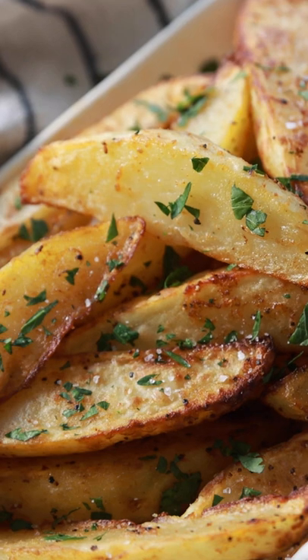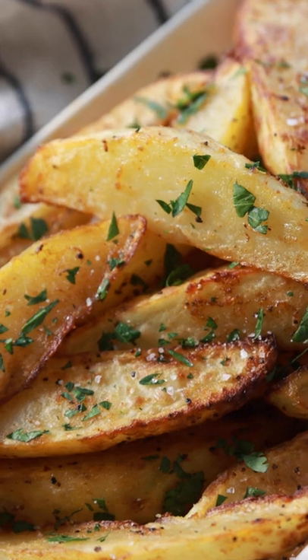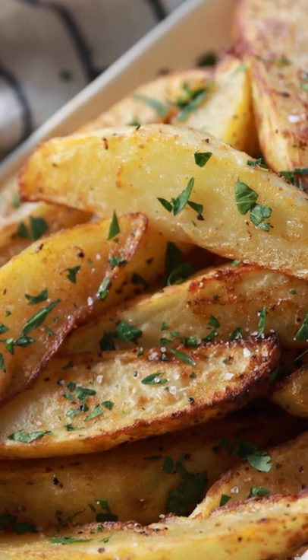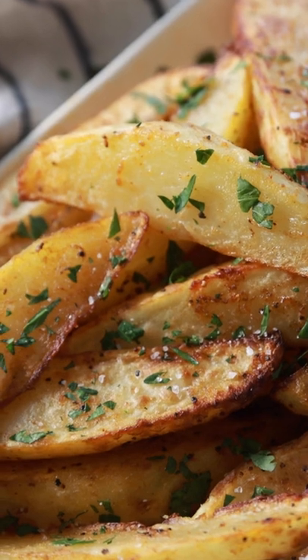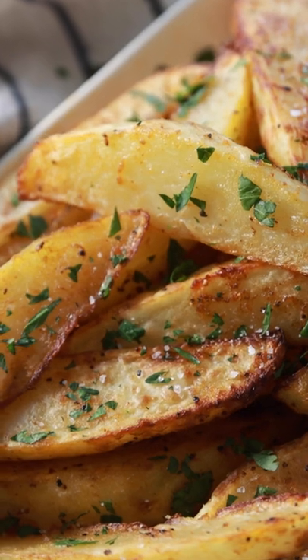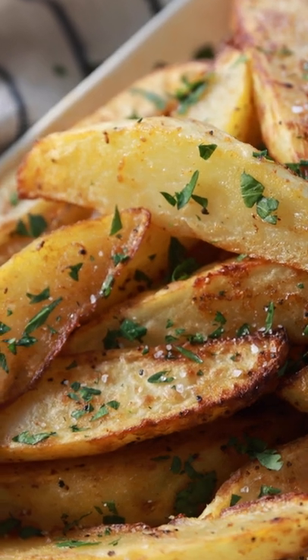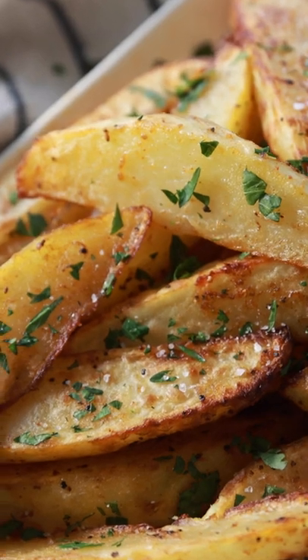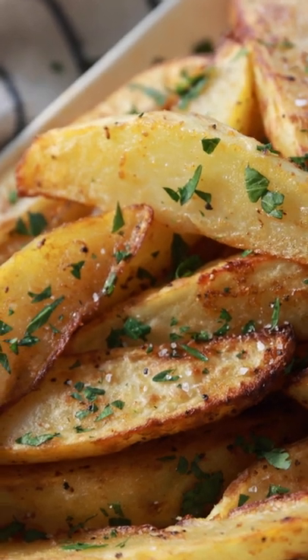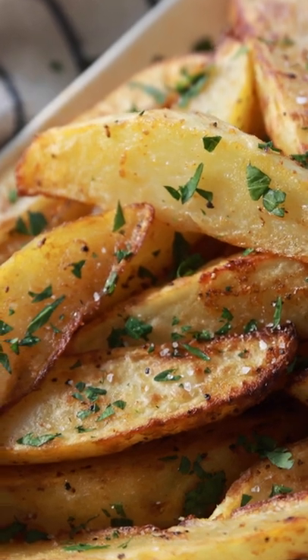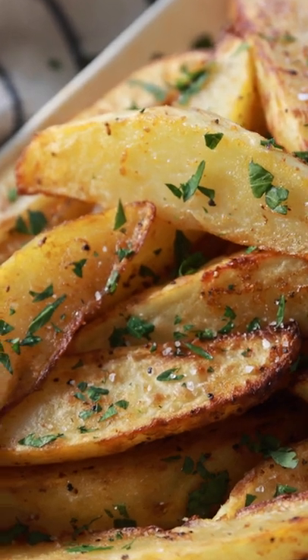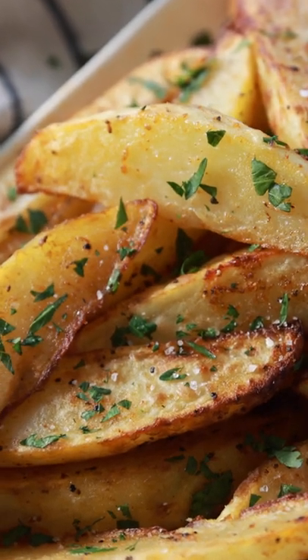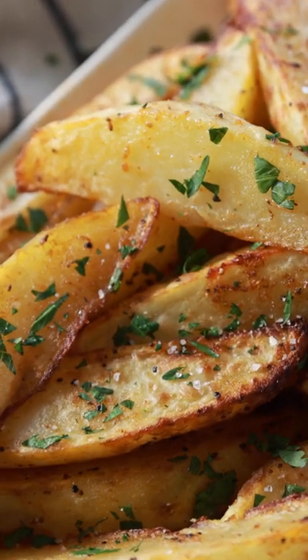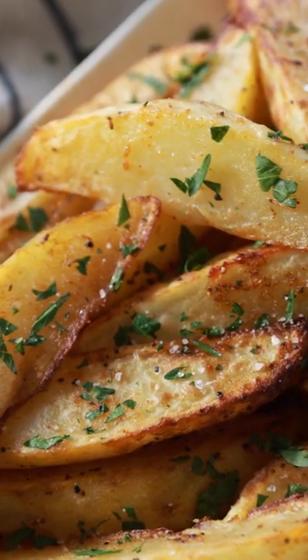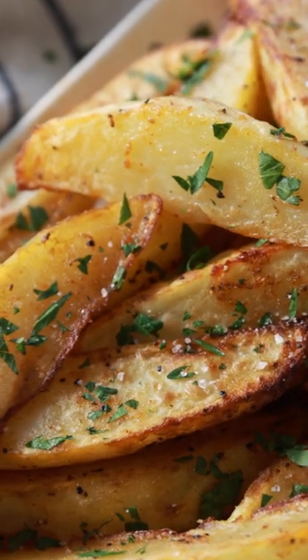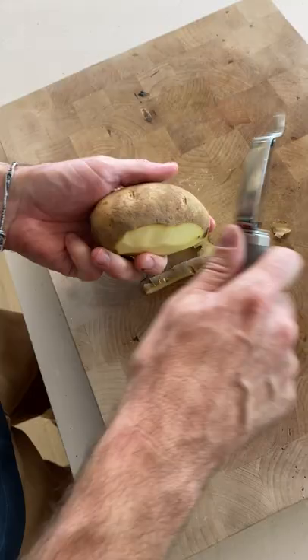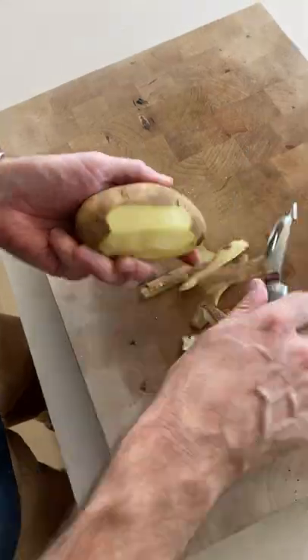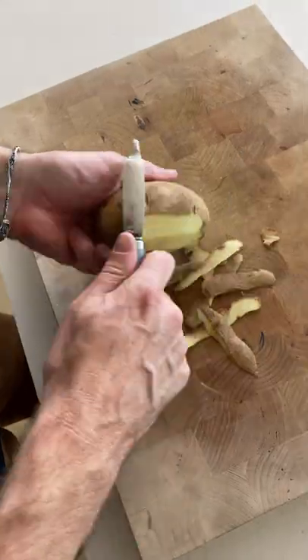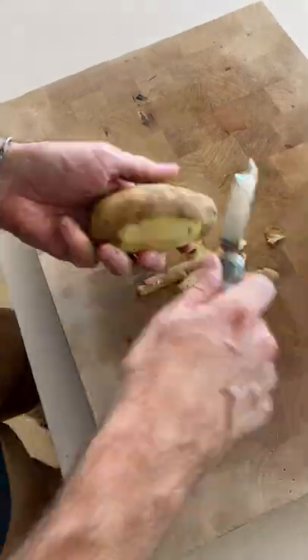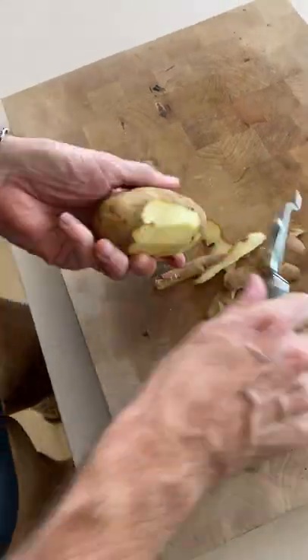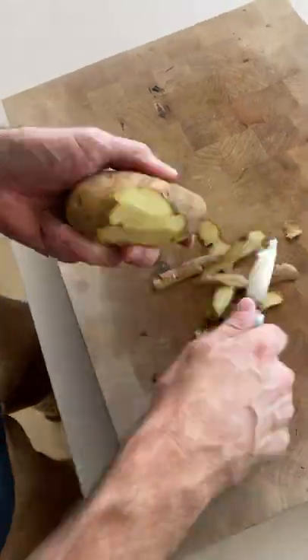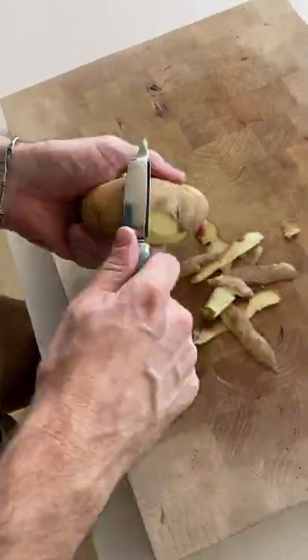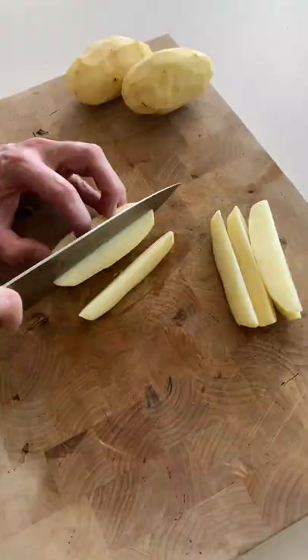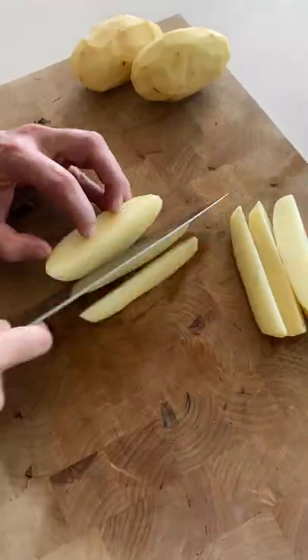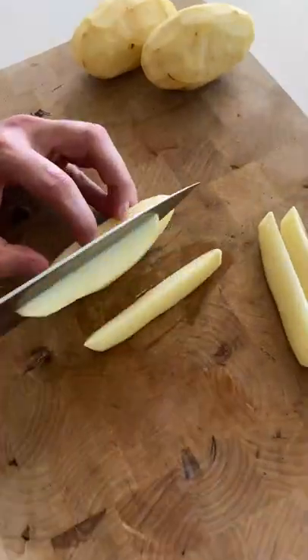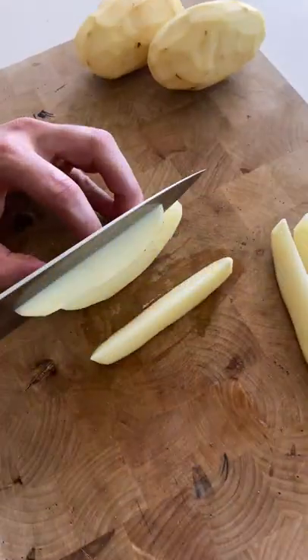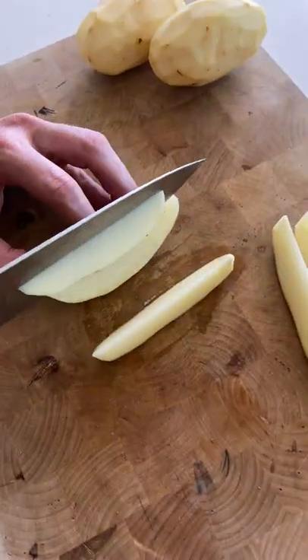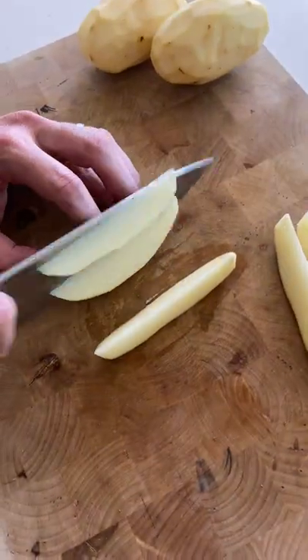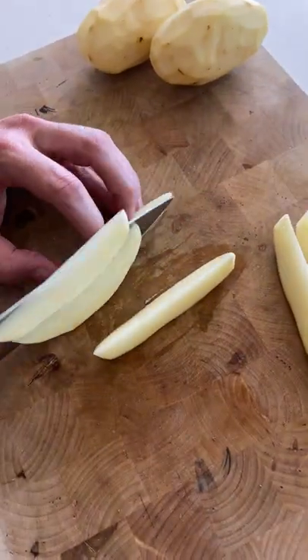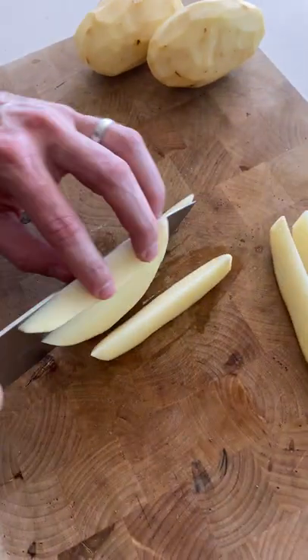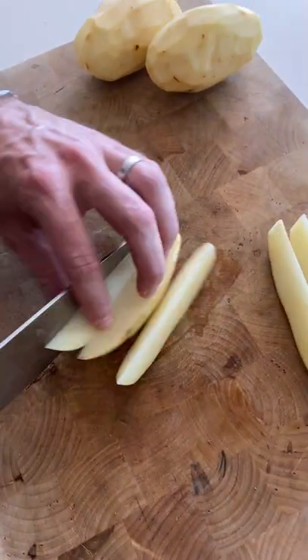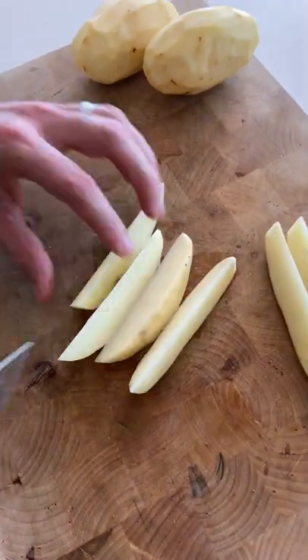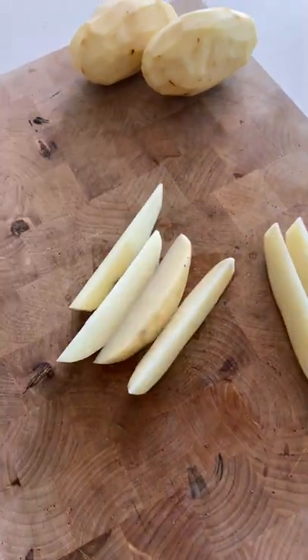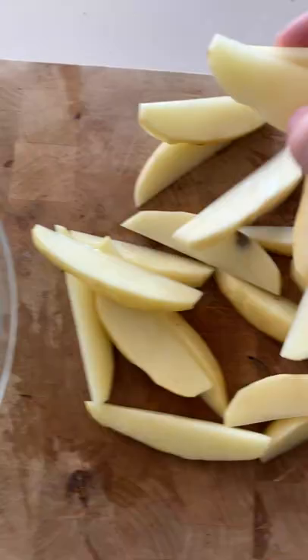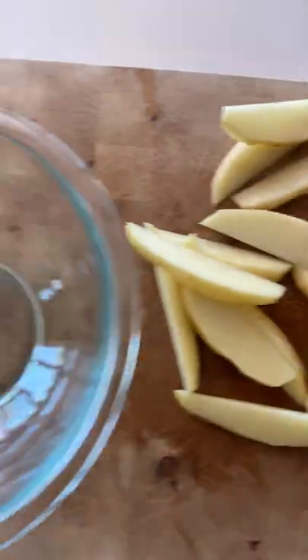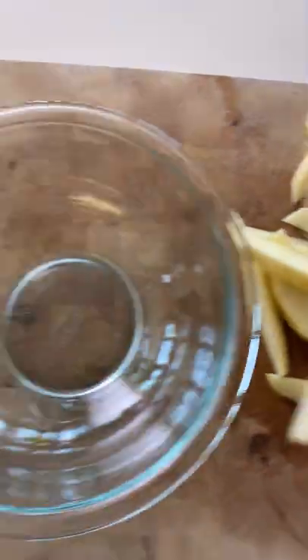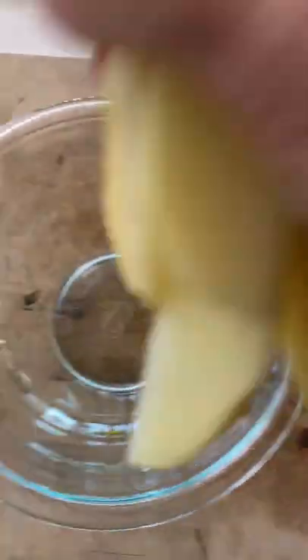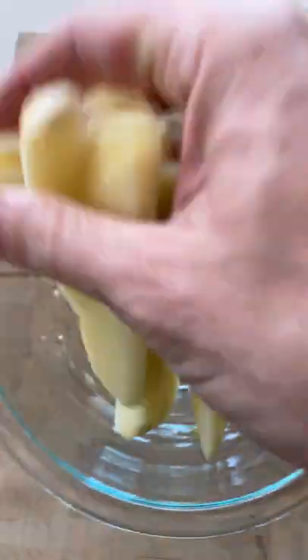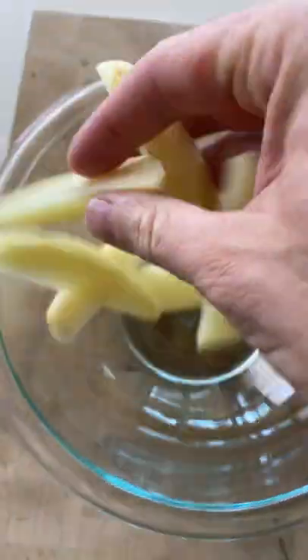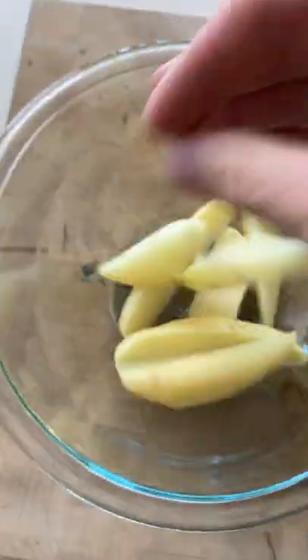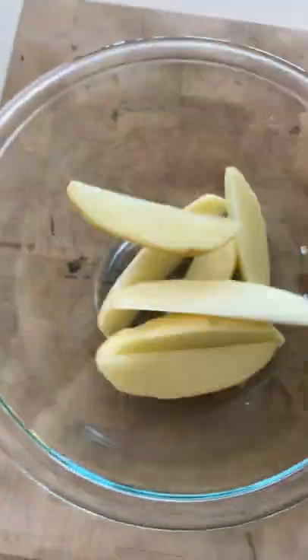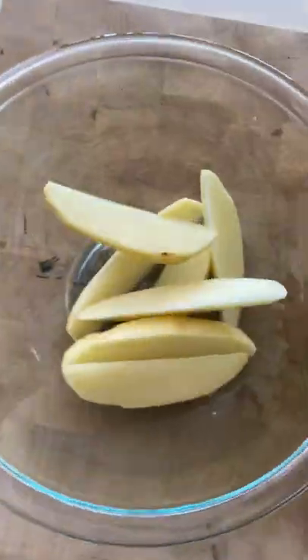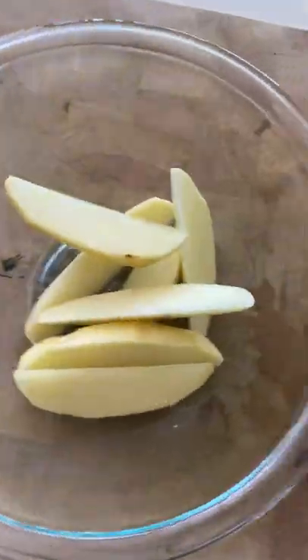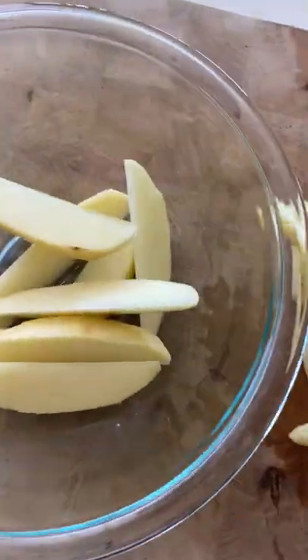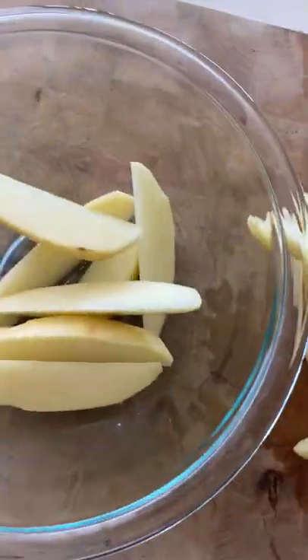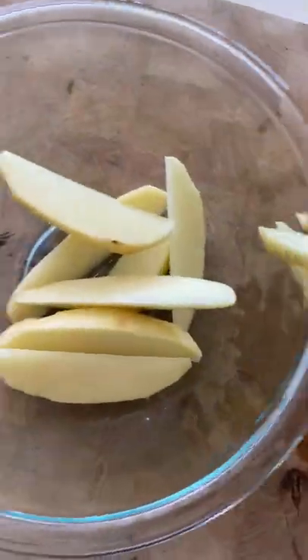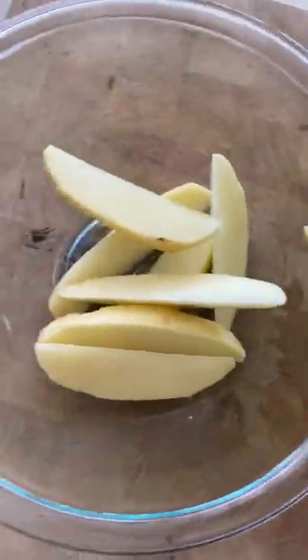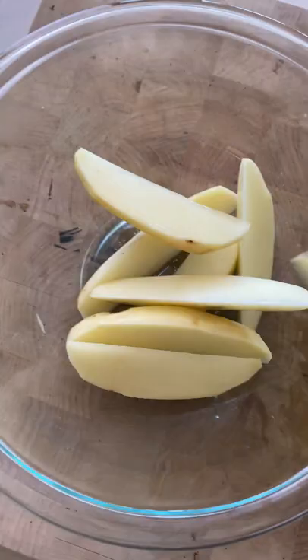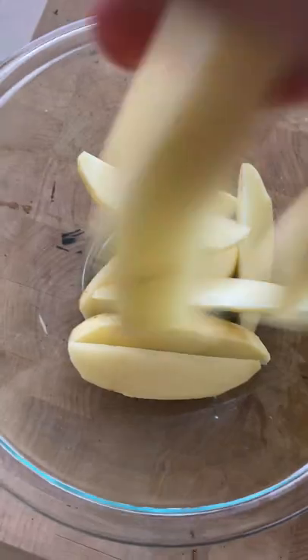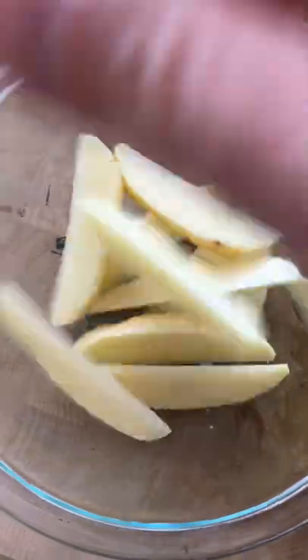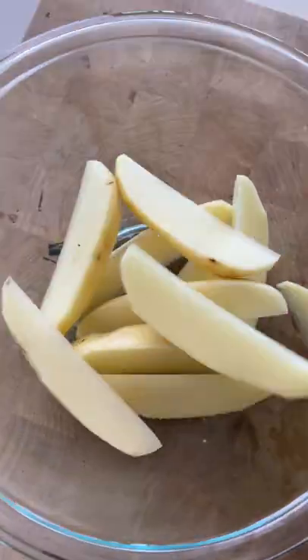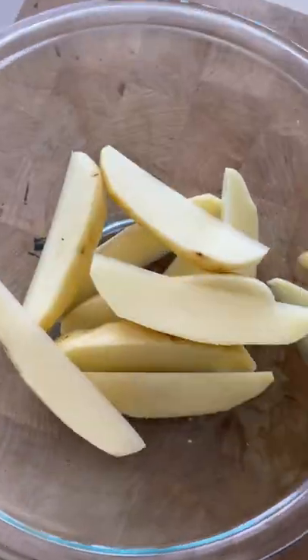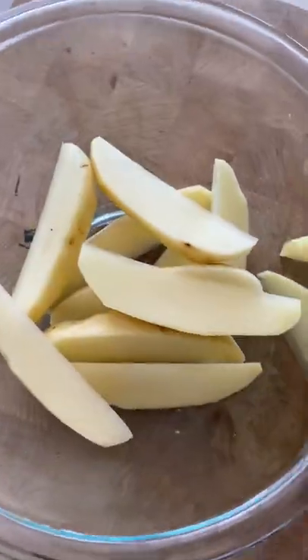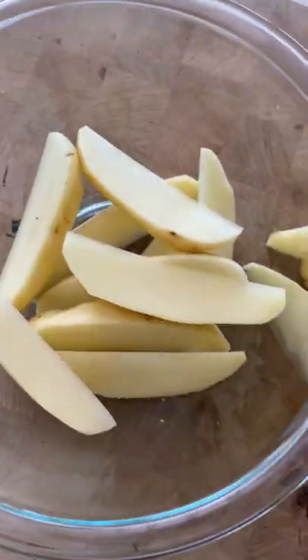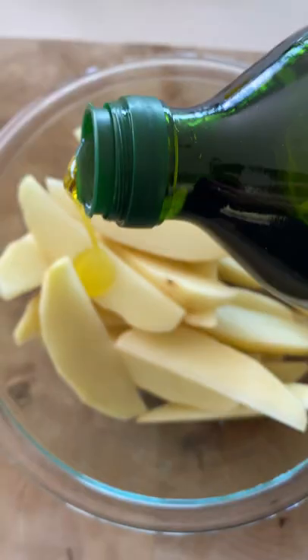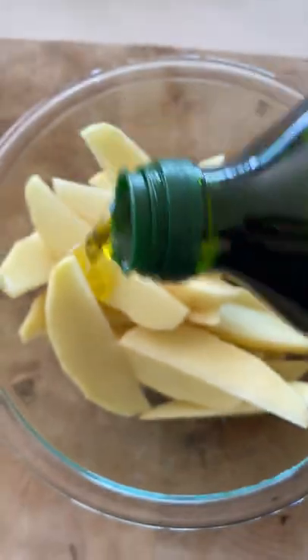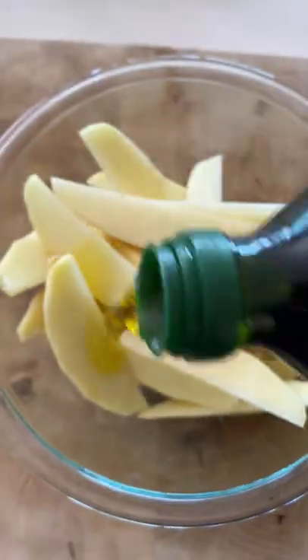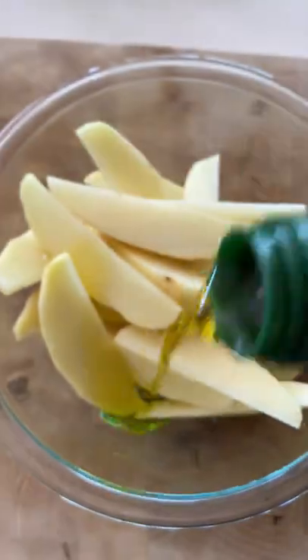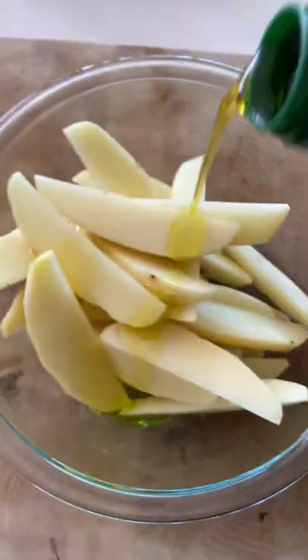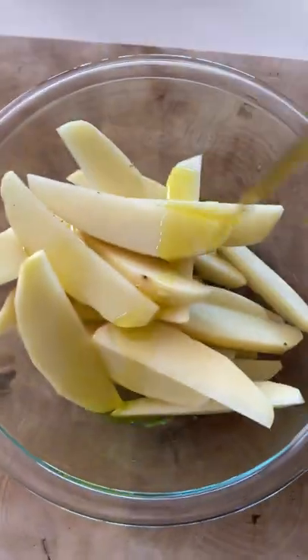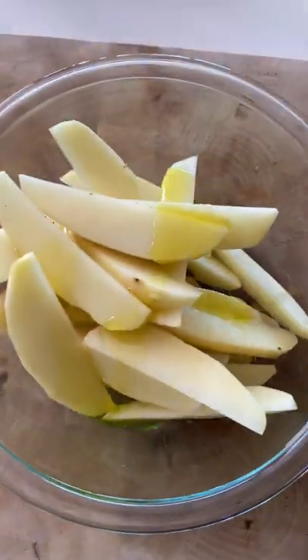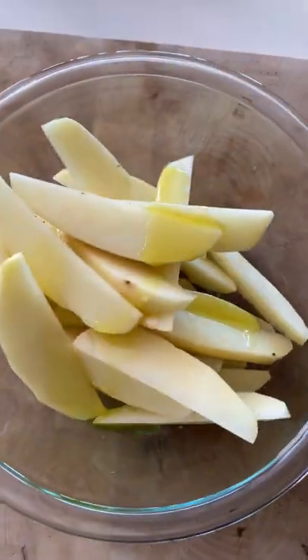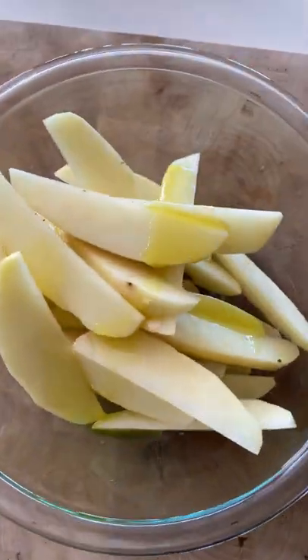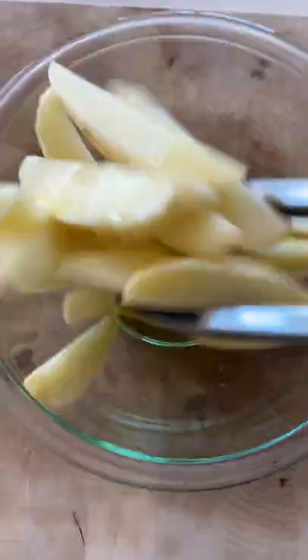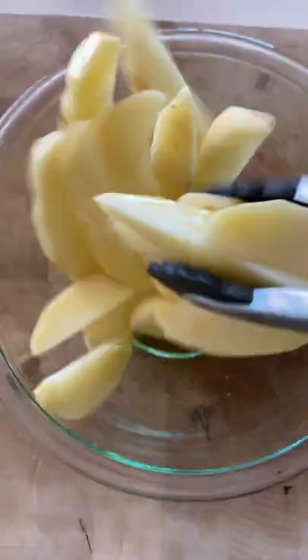I would never normally make potato wedges at home because they seem like they would be hard to make. But when you use an air fryer, it is so easy.